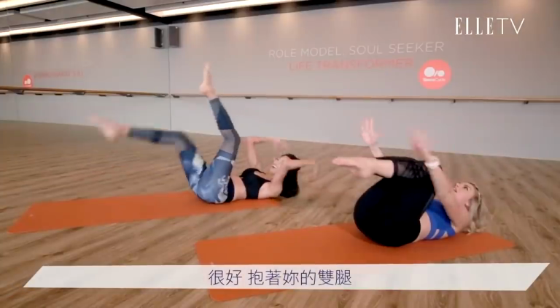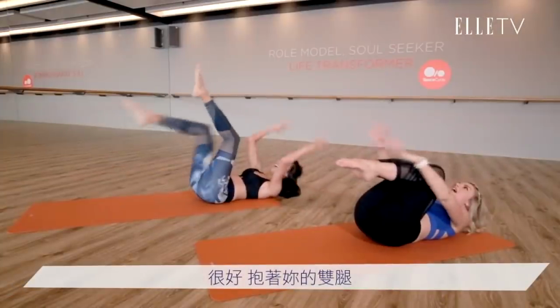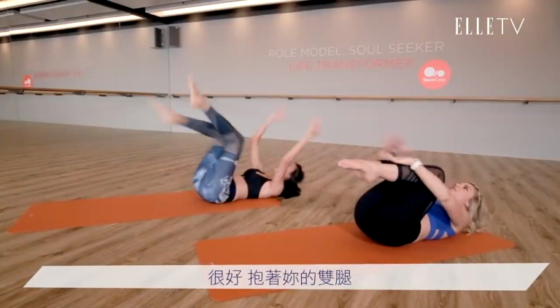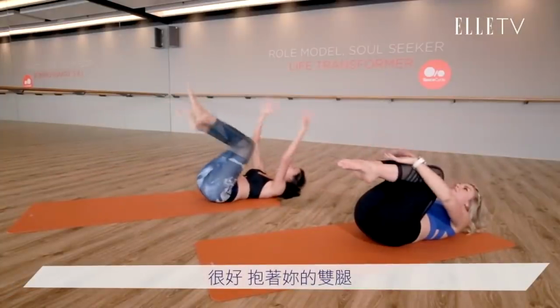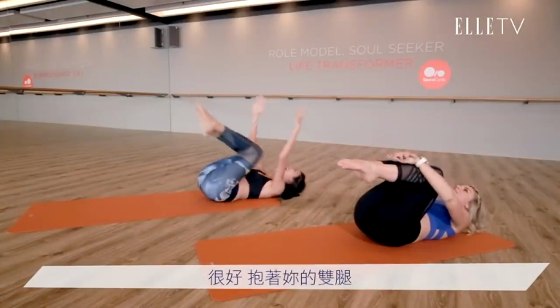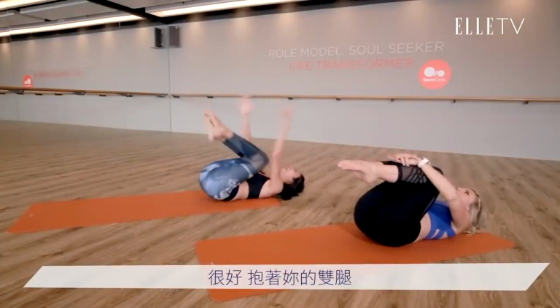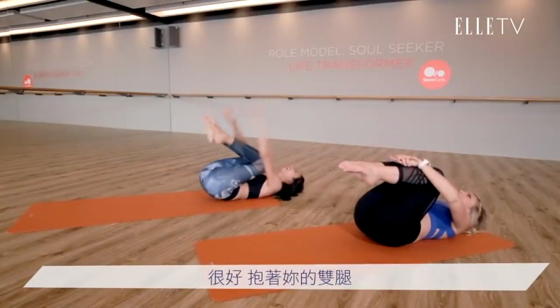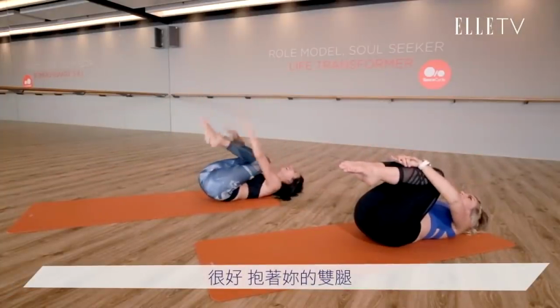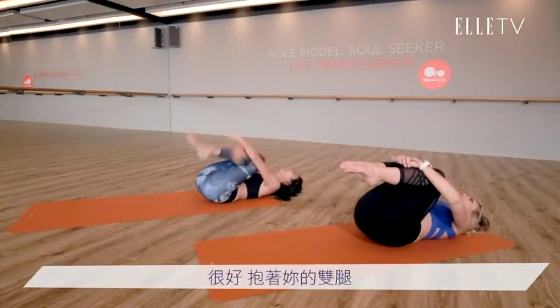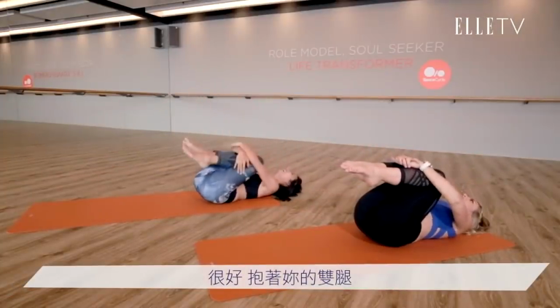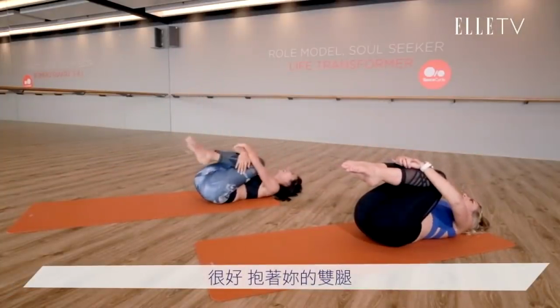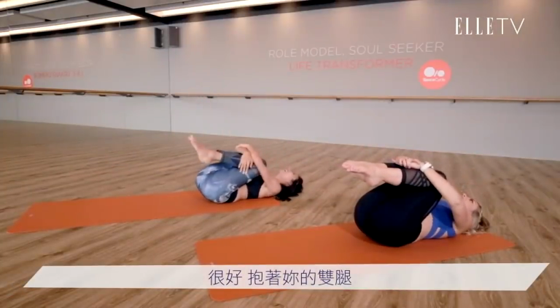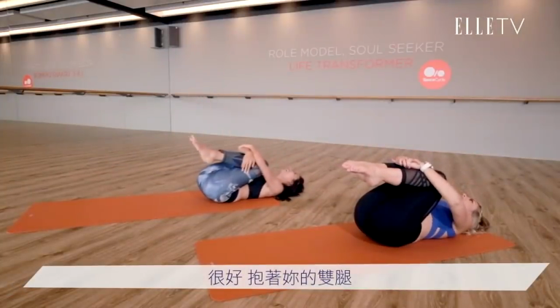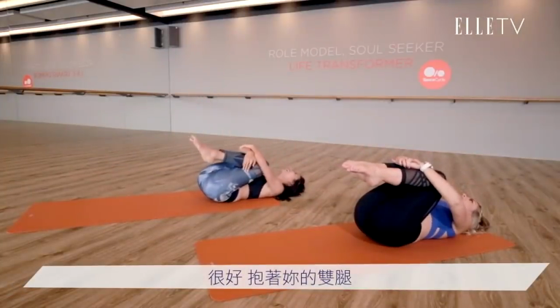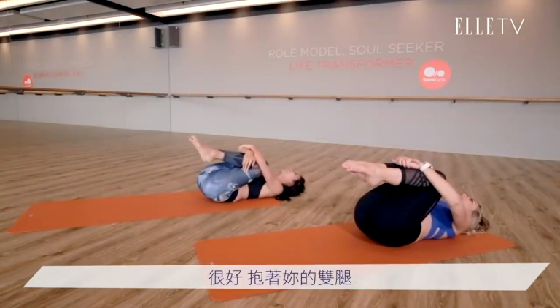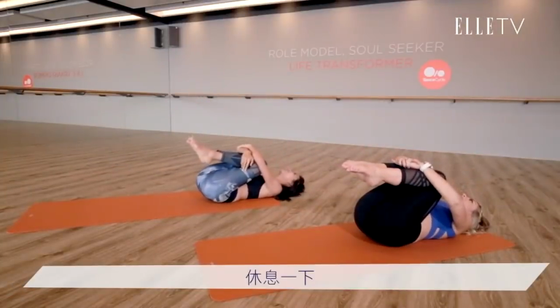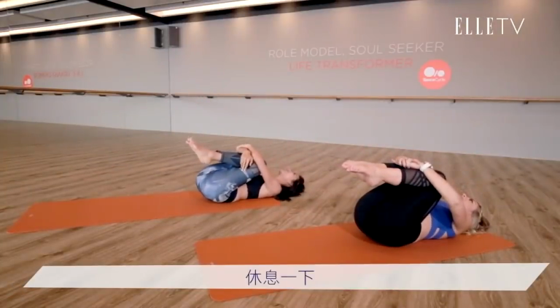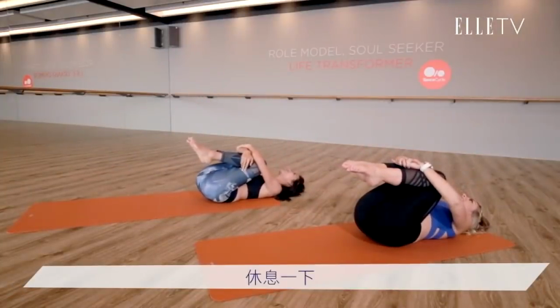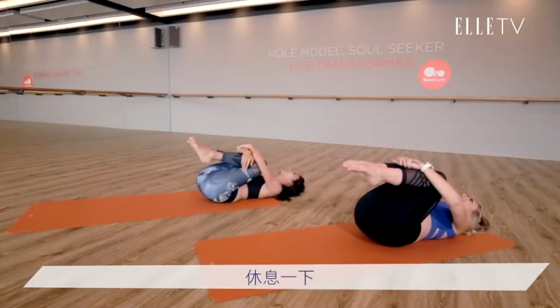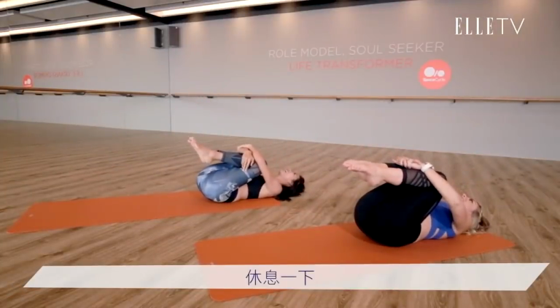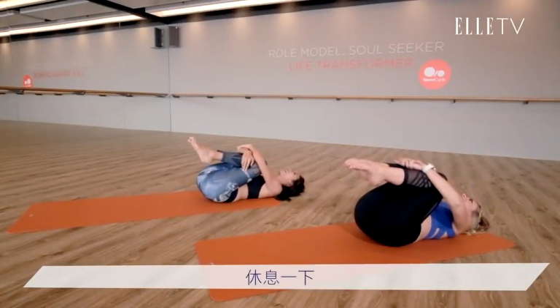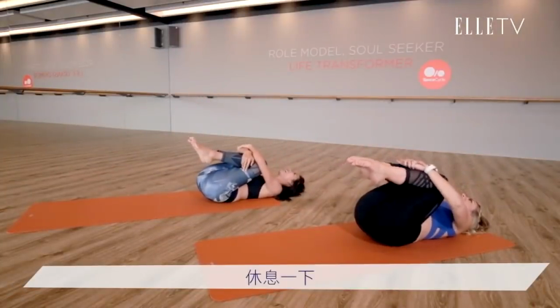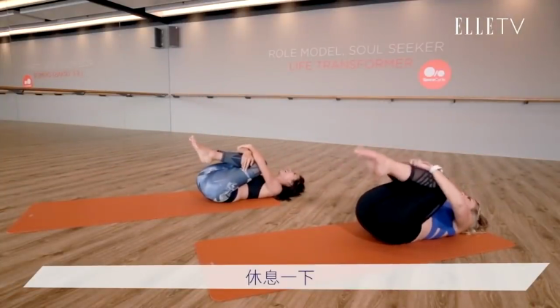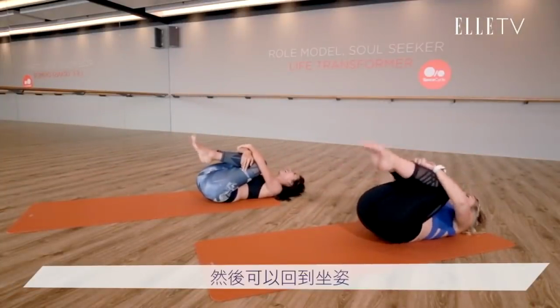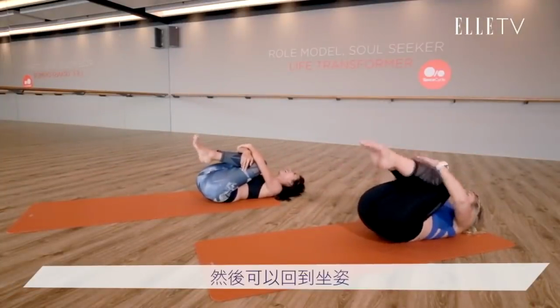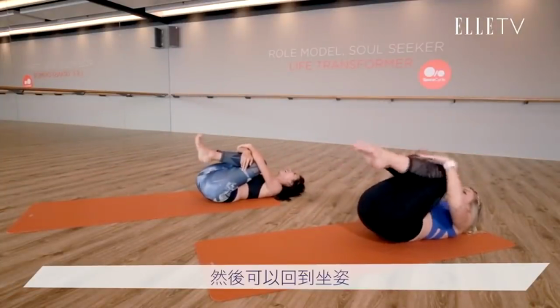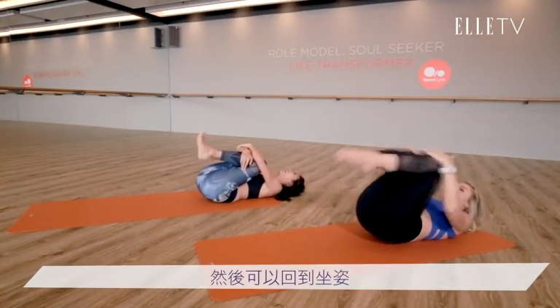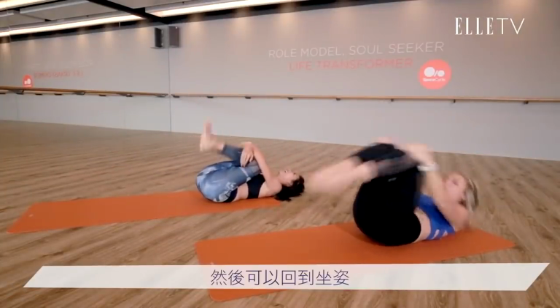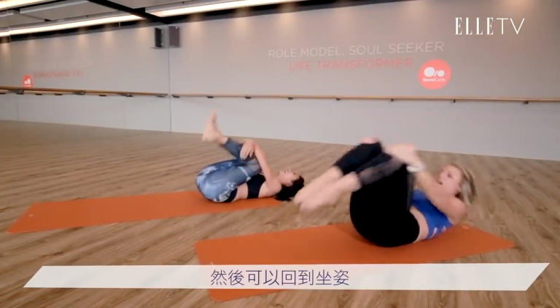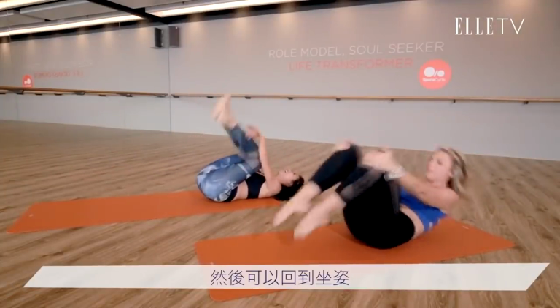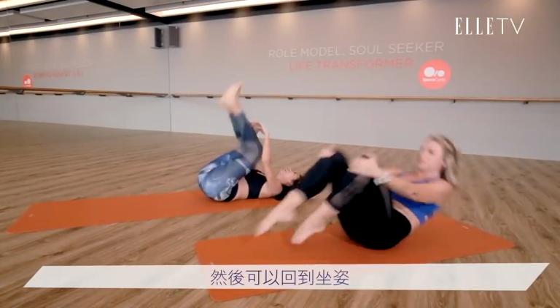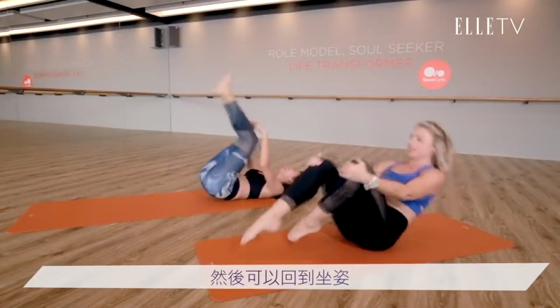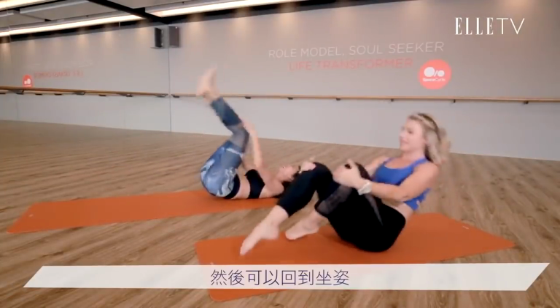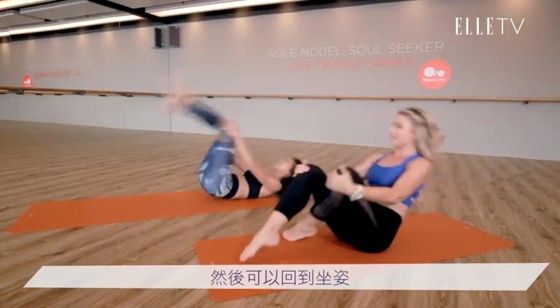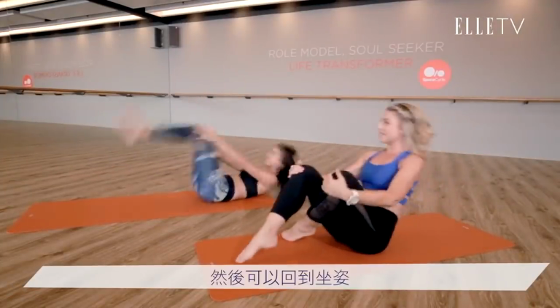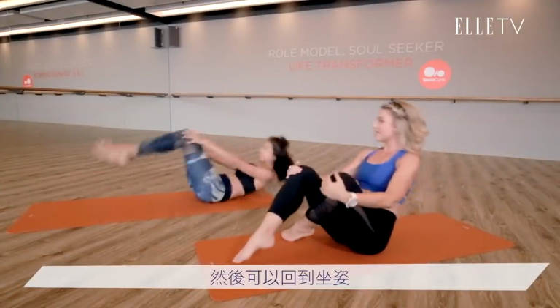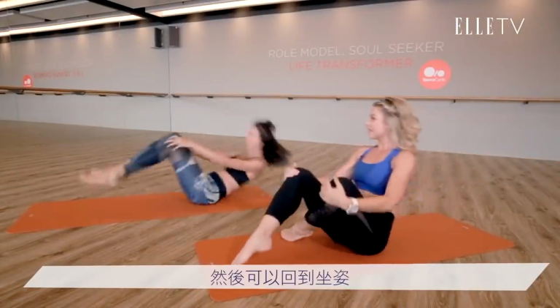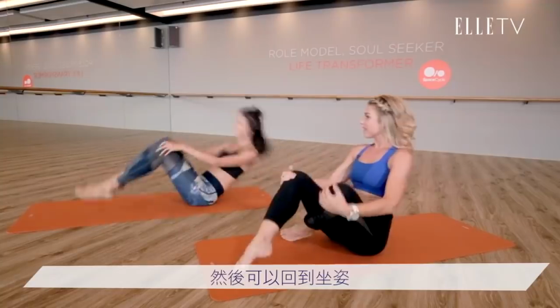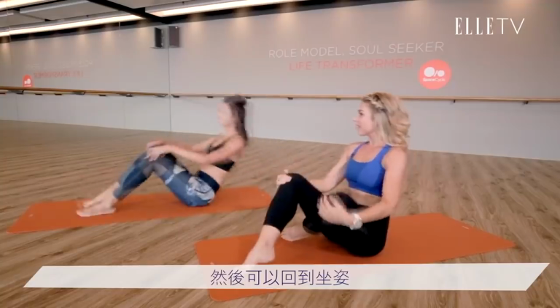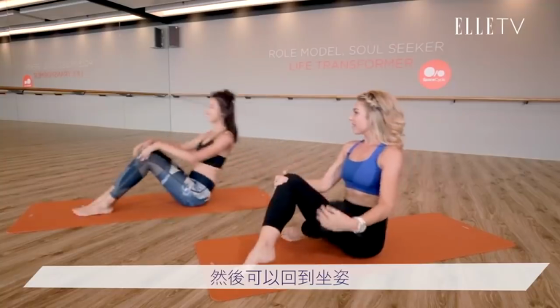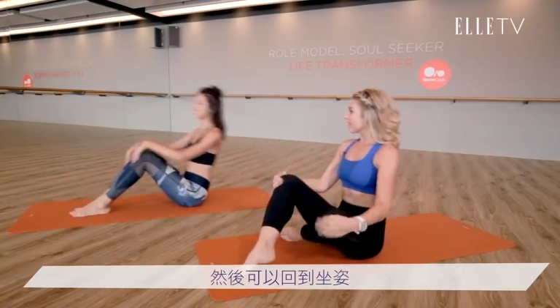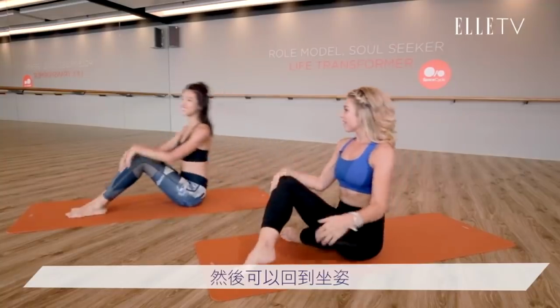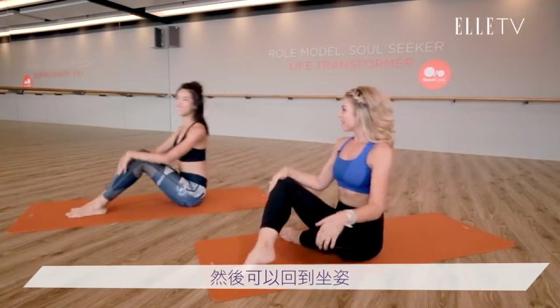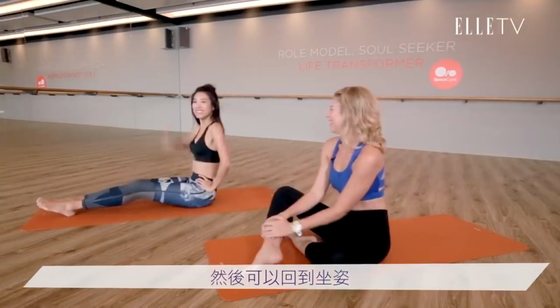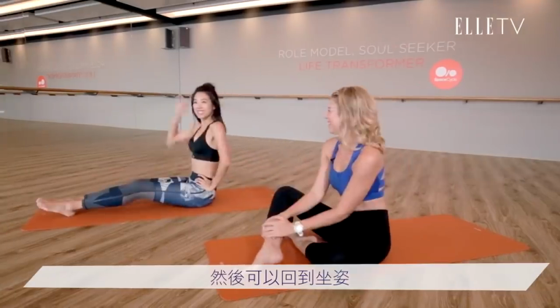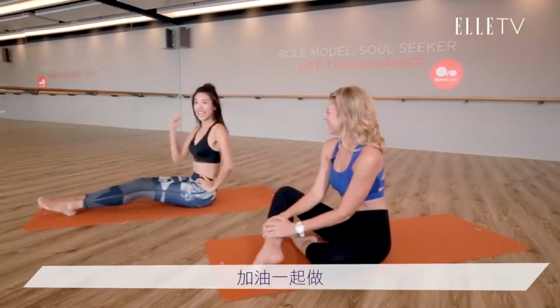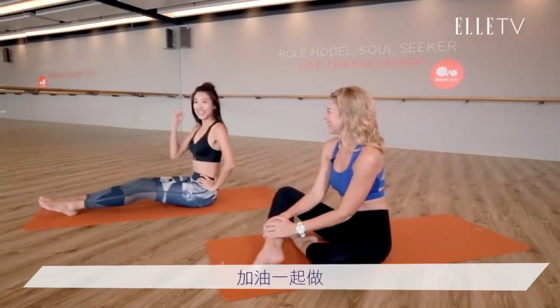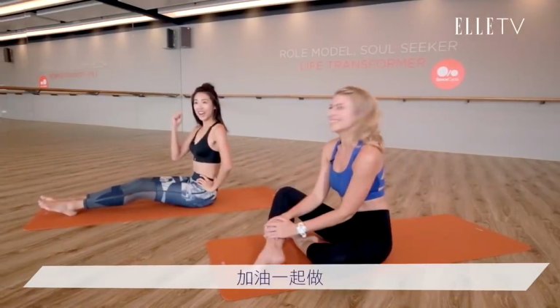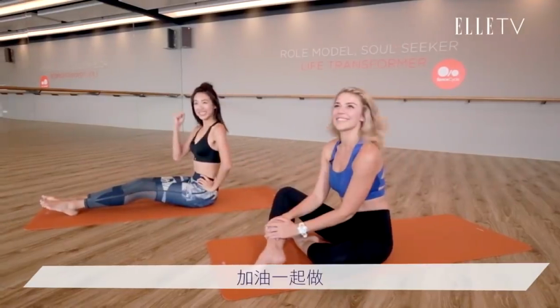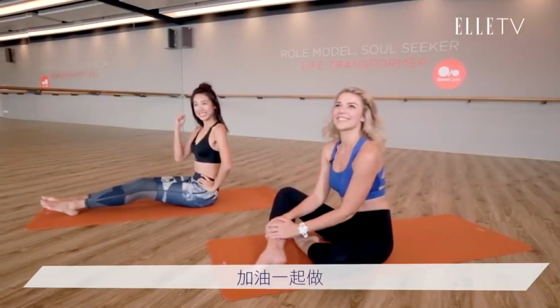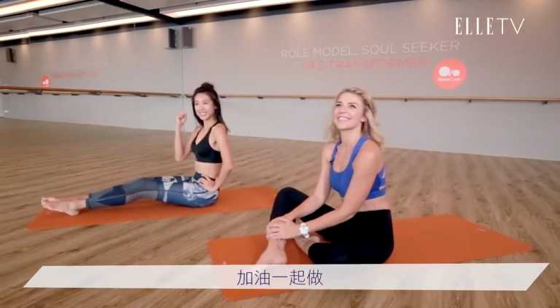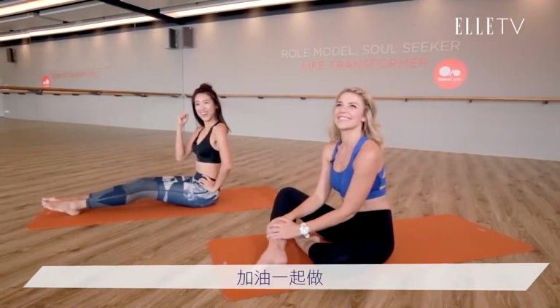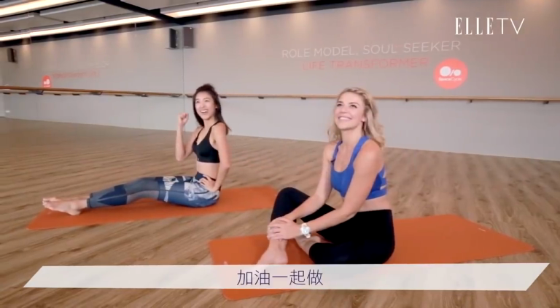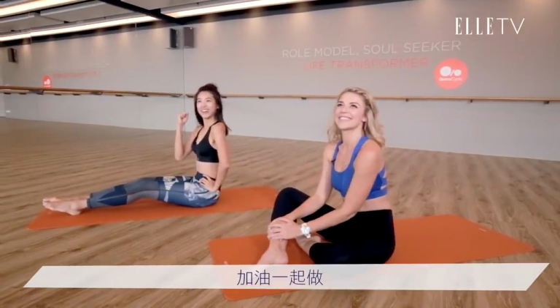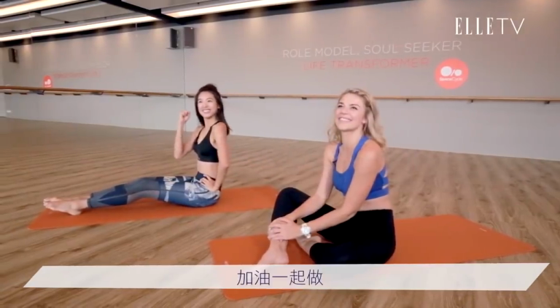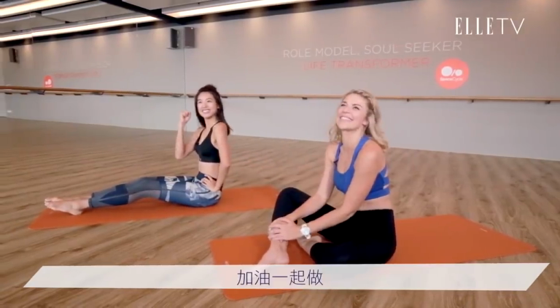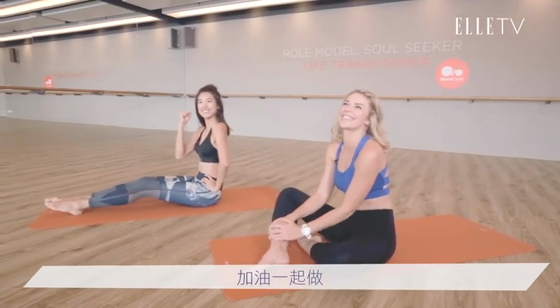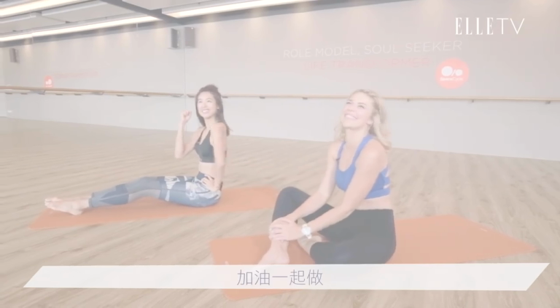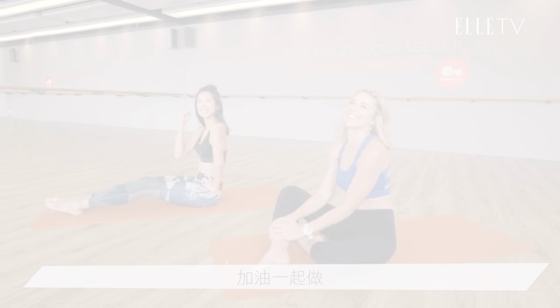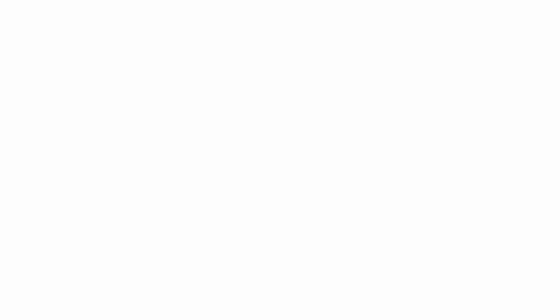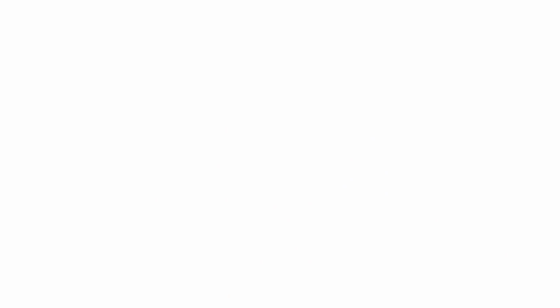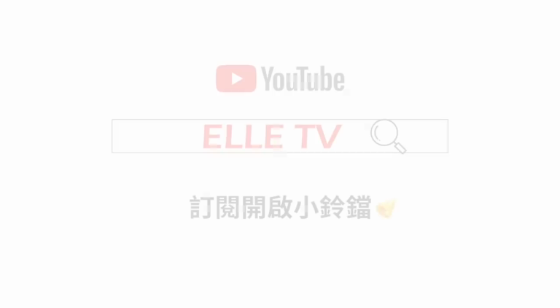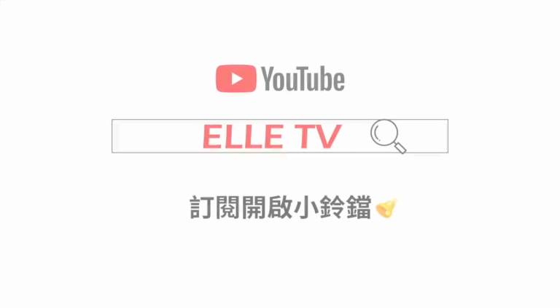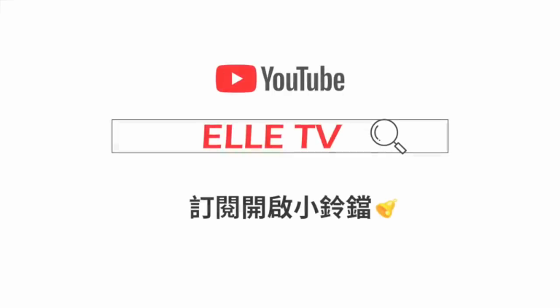And then we can wrap up to sit. Yes. 加油！一起坐！加油！加油！